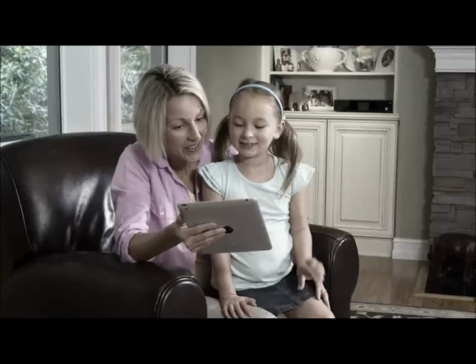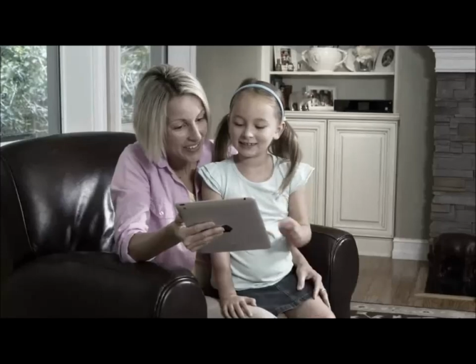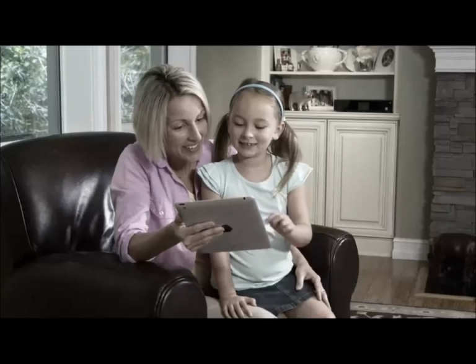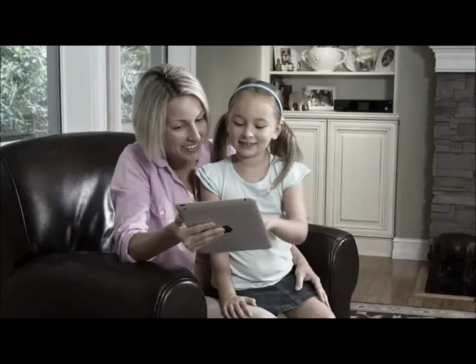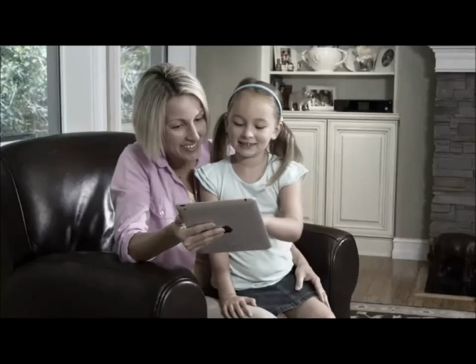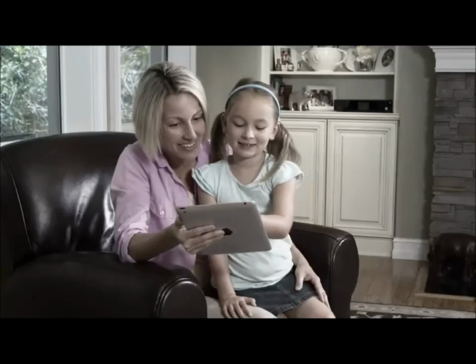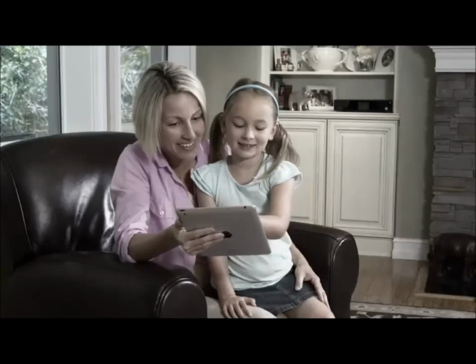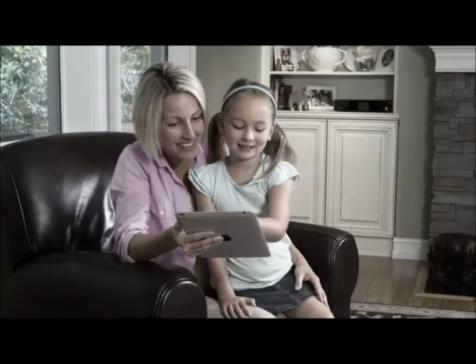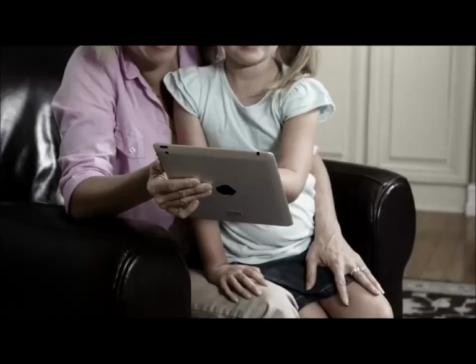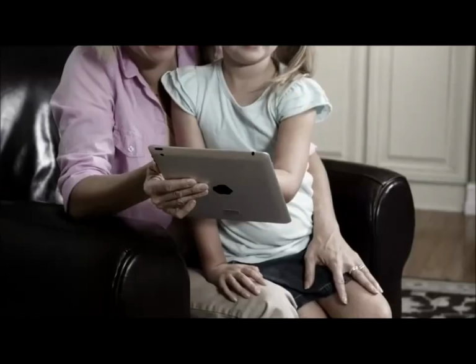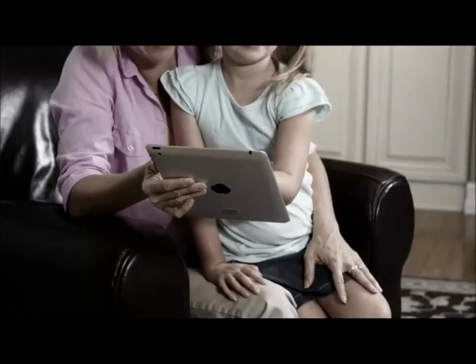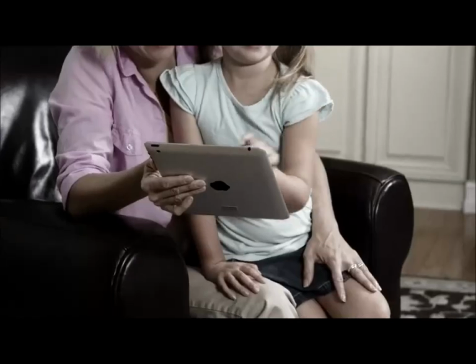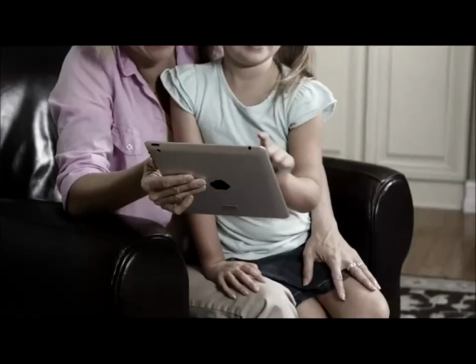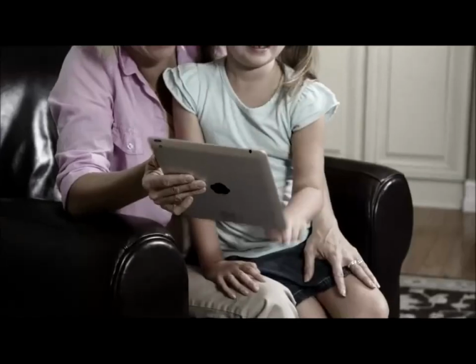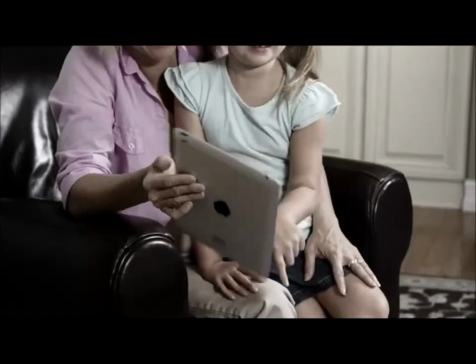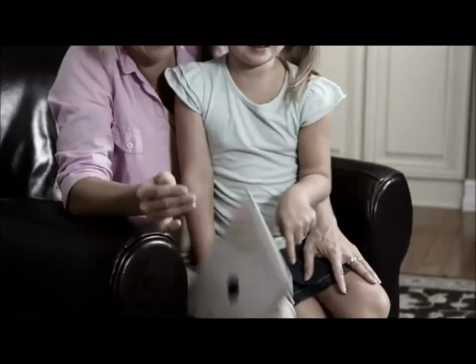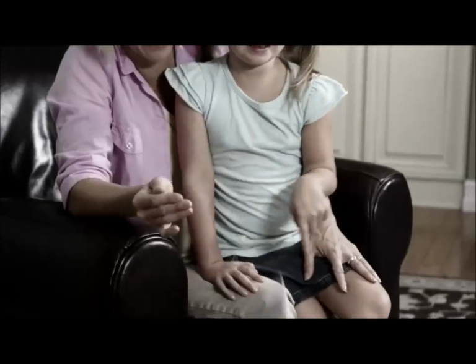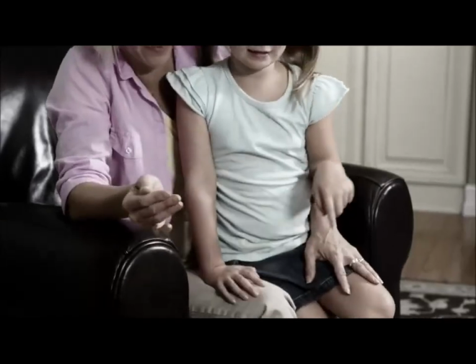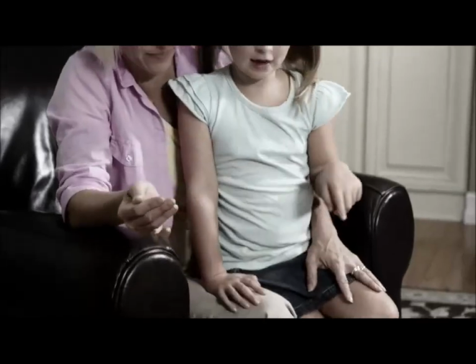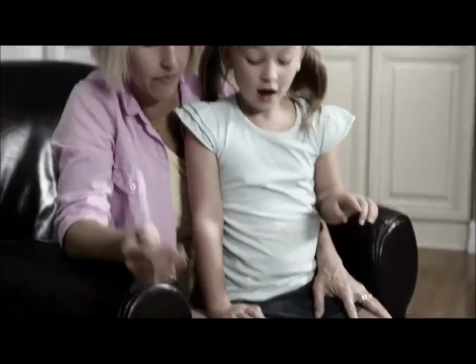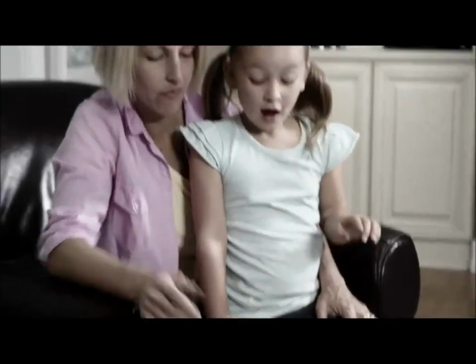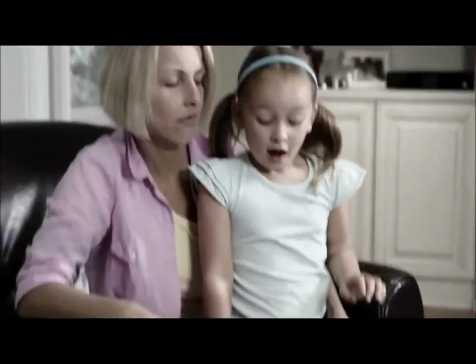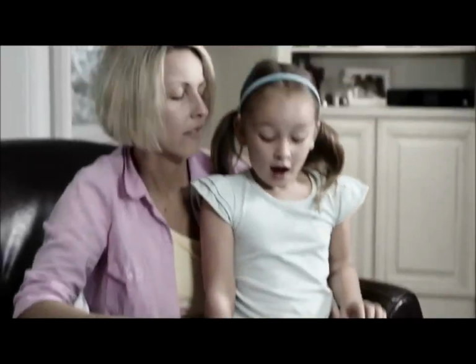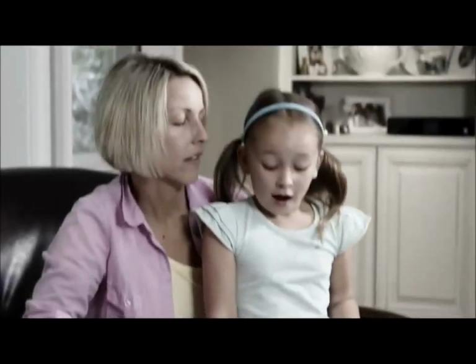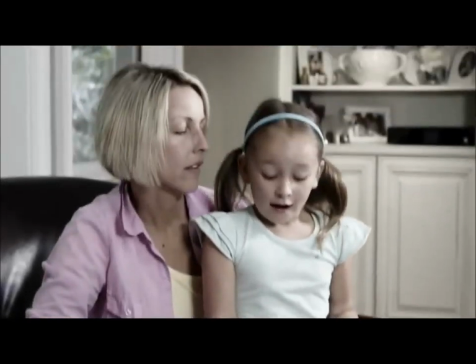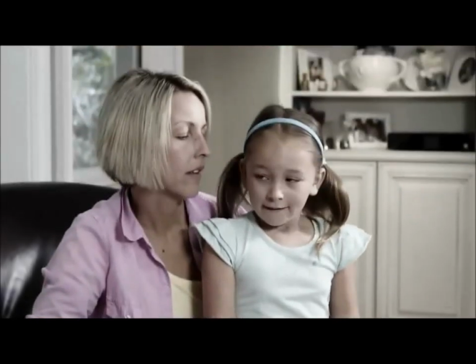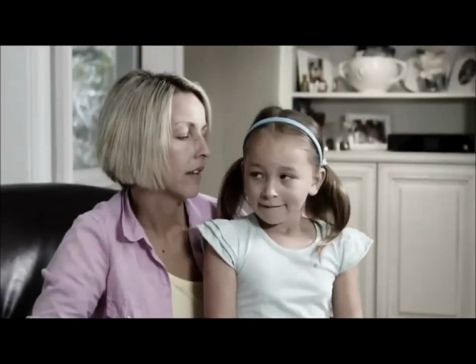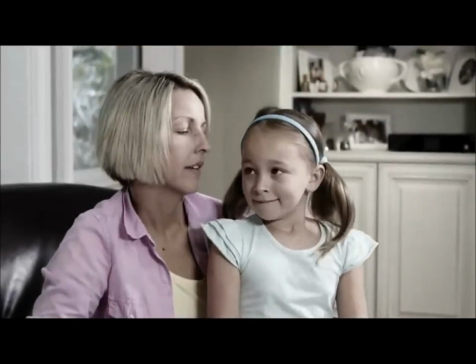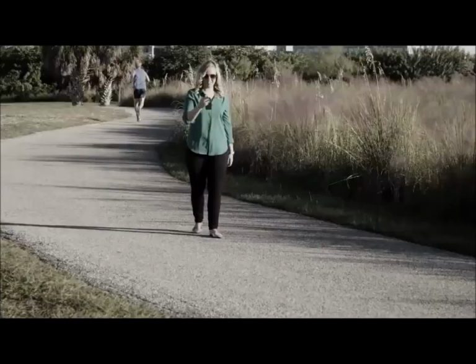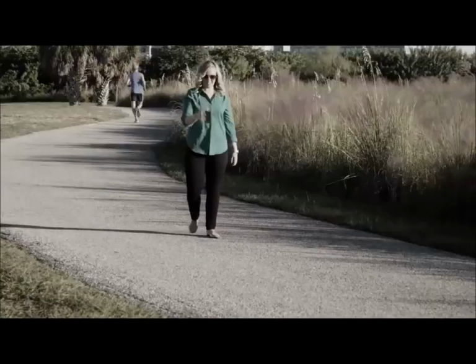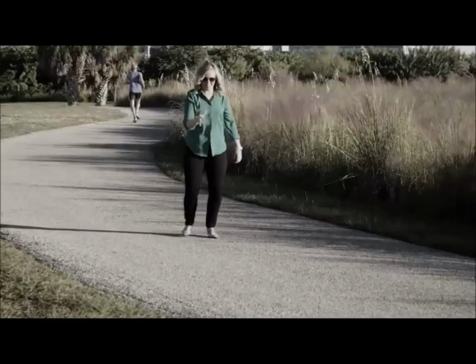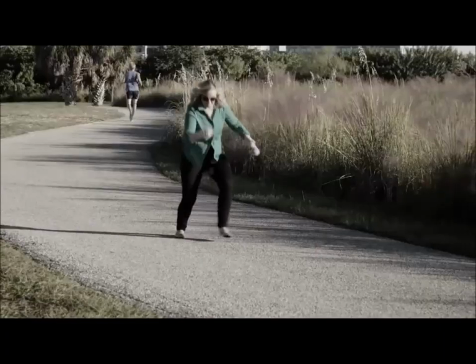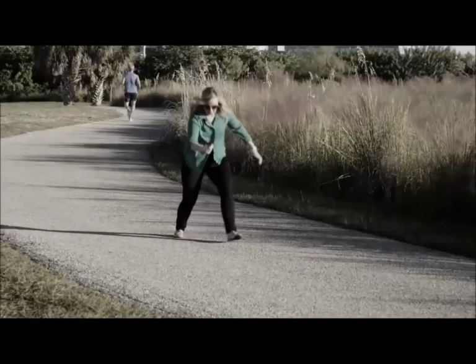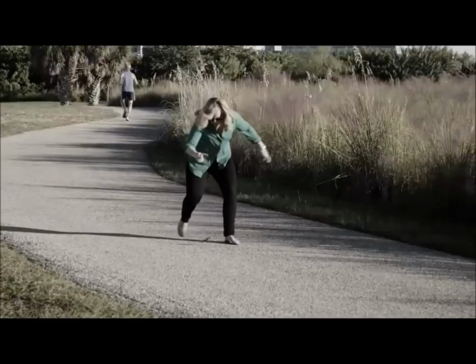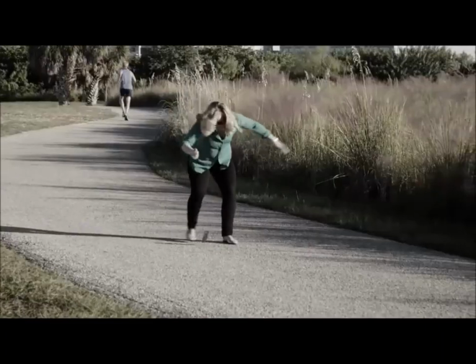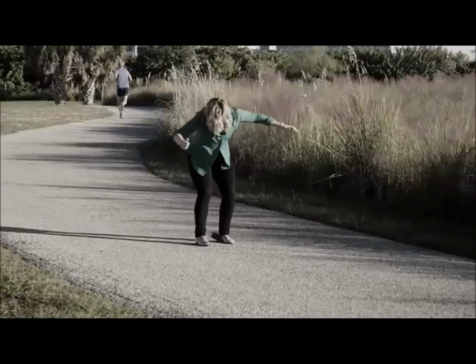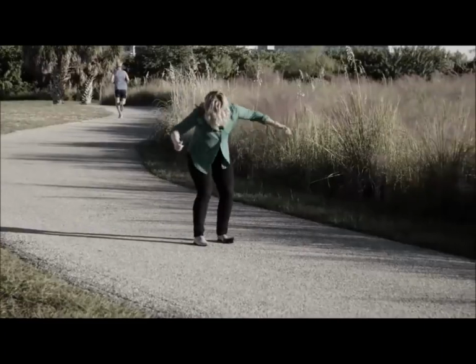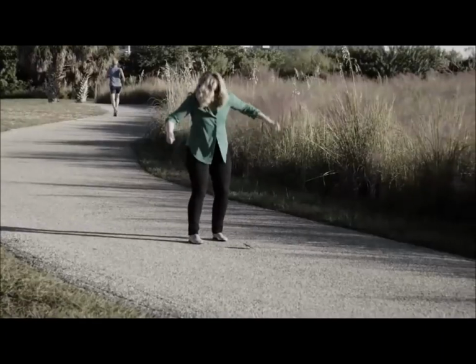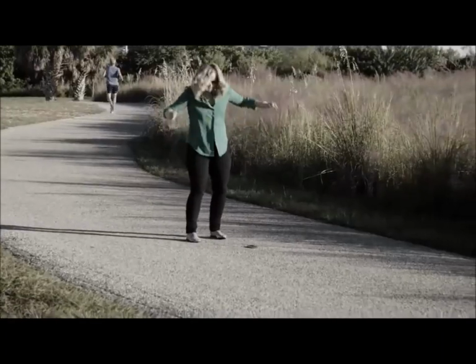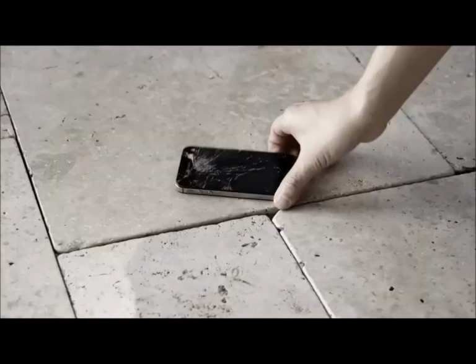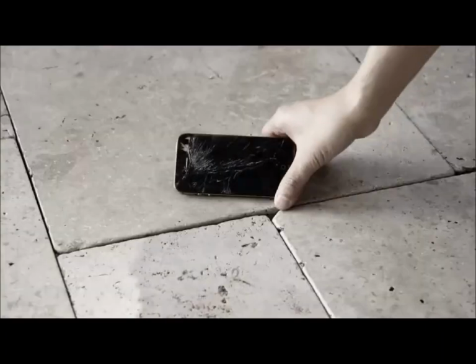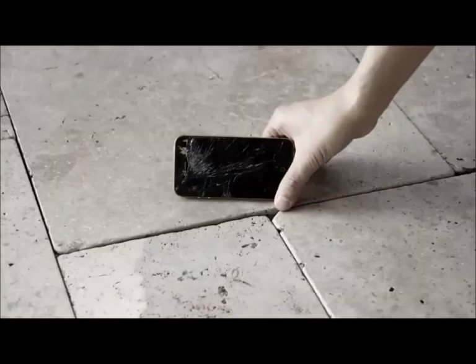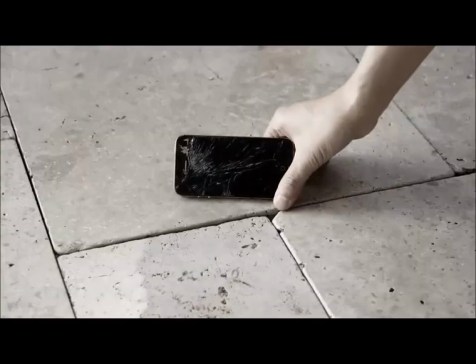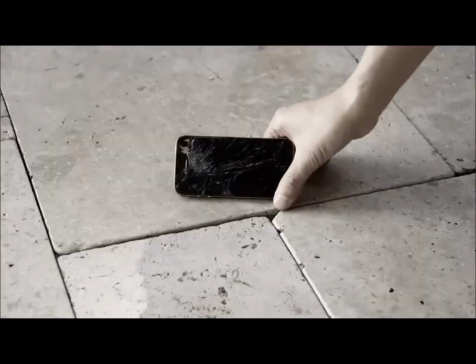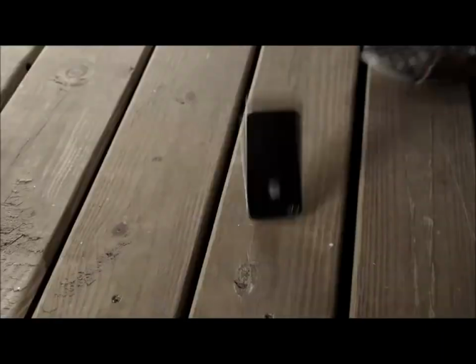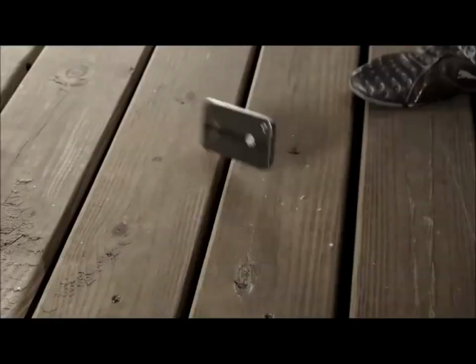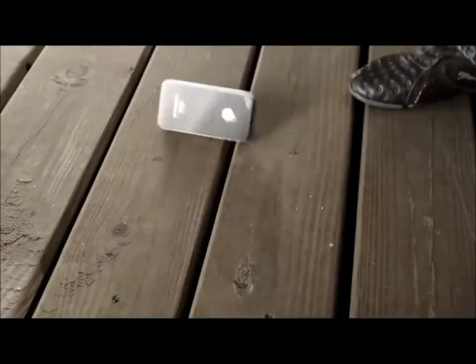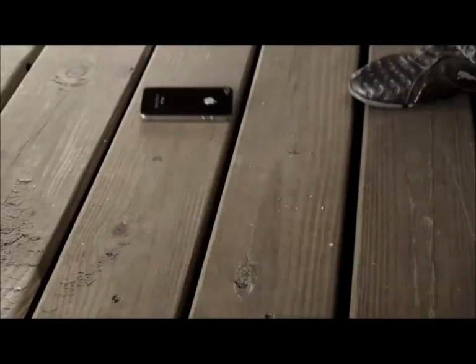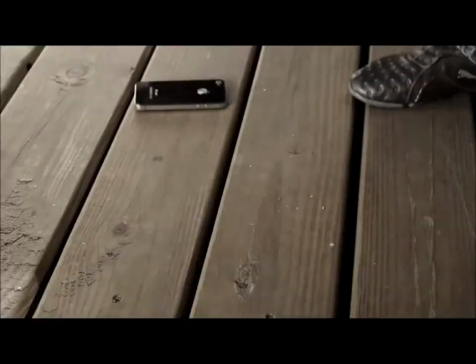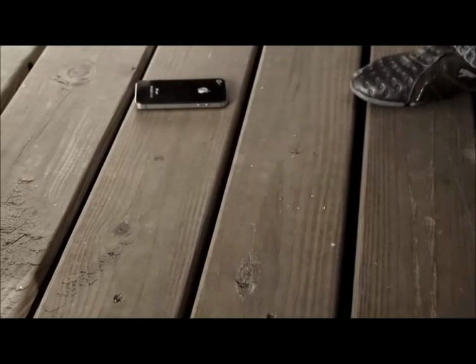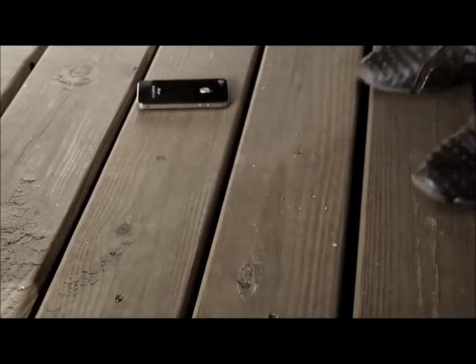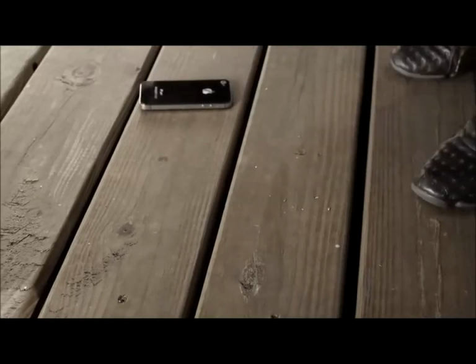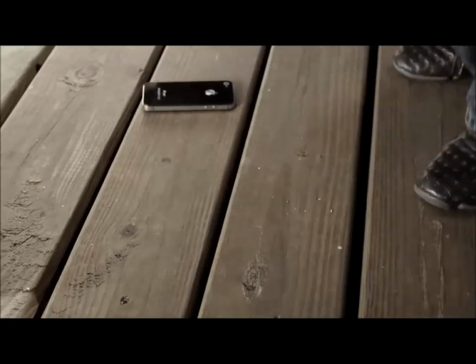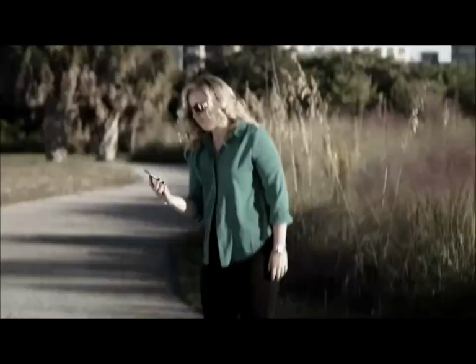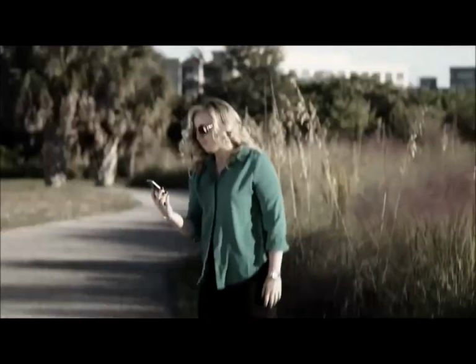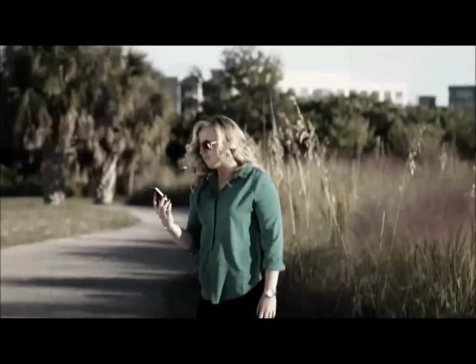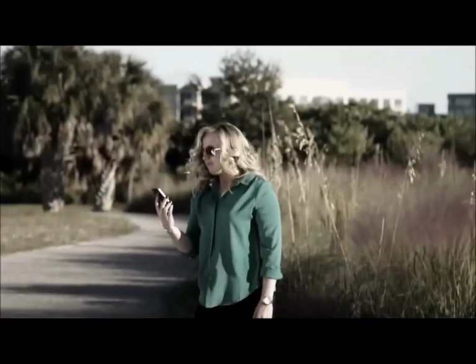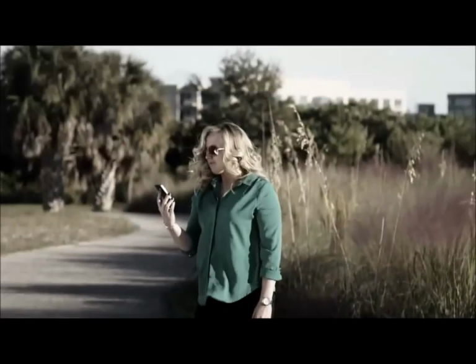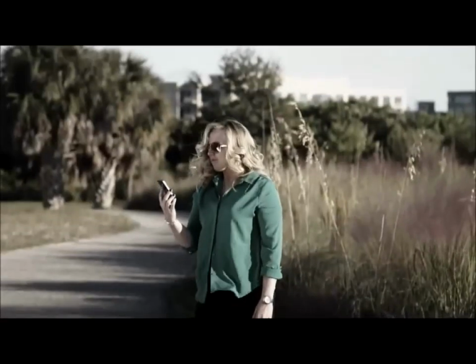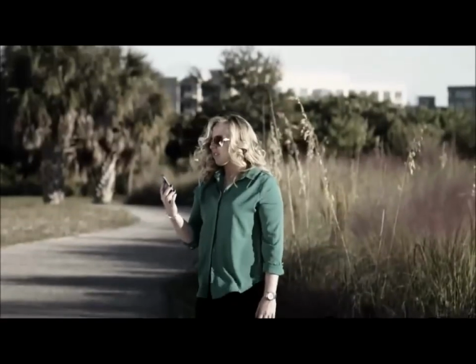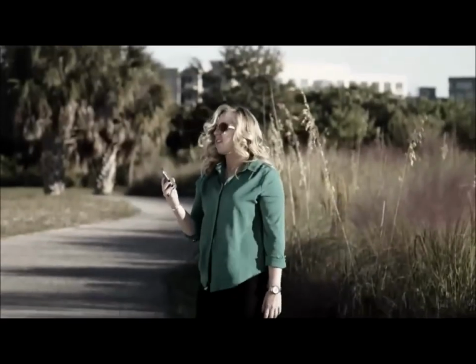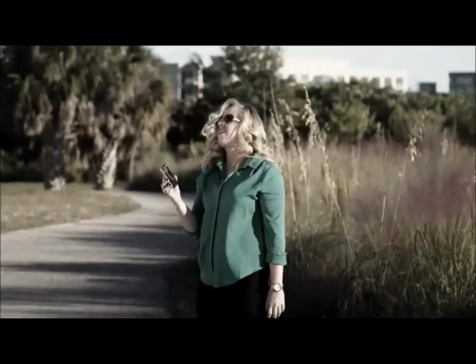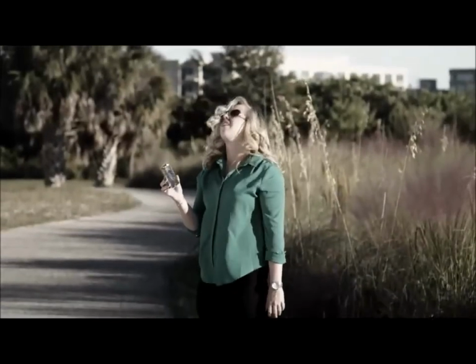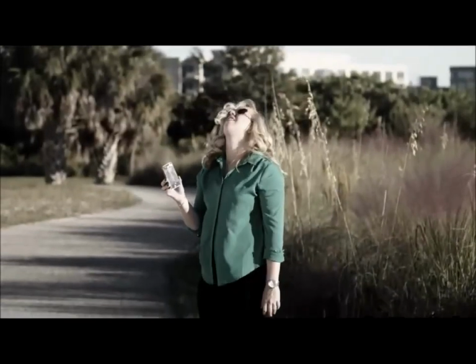How many devices has your family dropped or broken this year? Two? Three? Four? Well, not anymore.